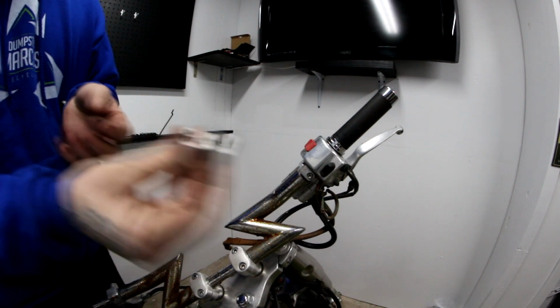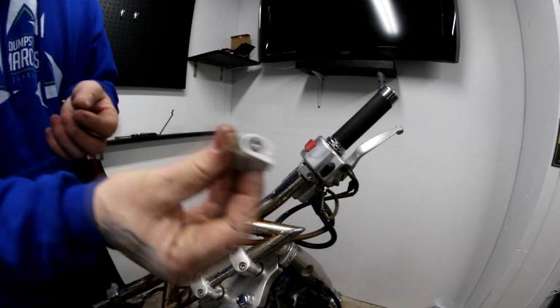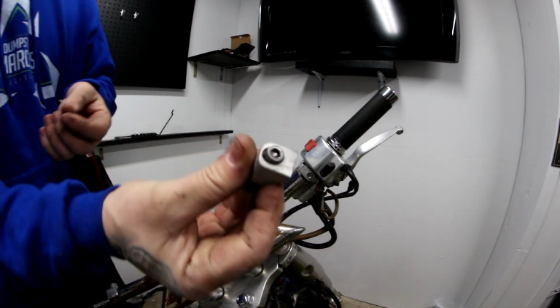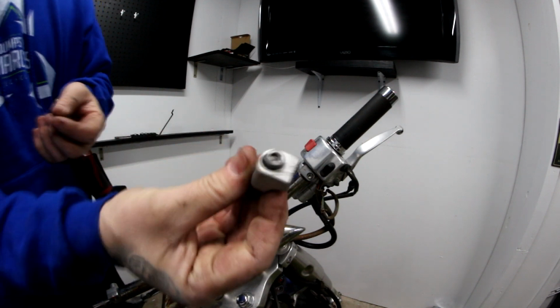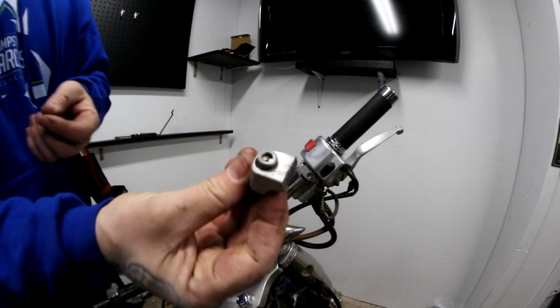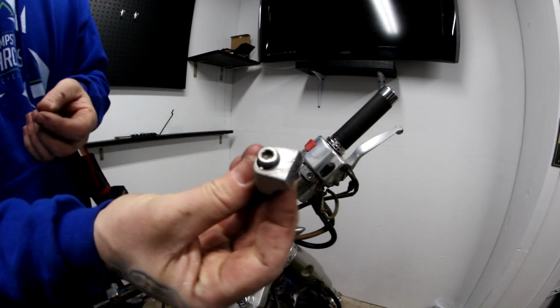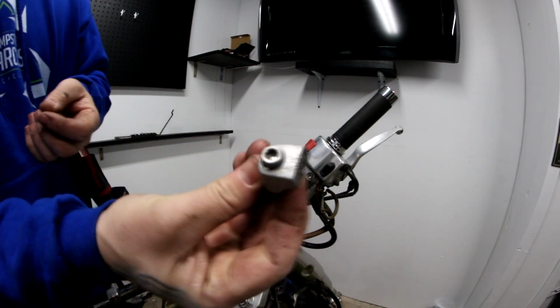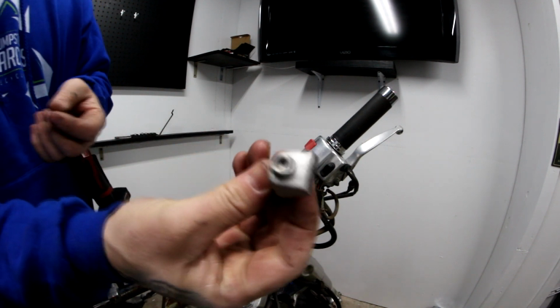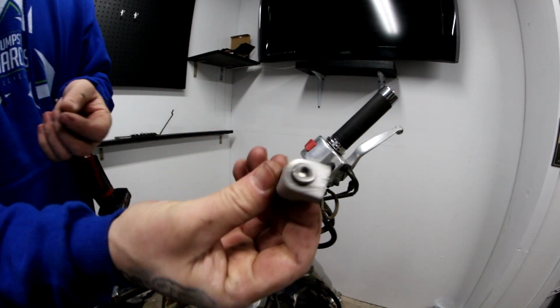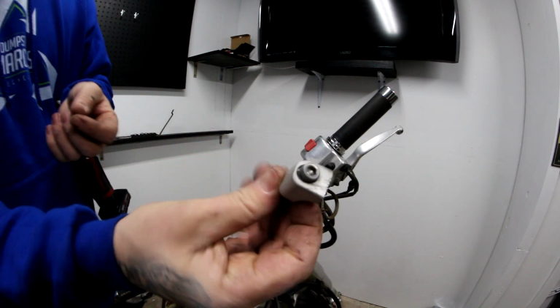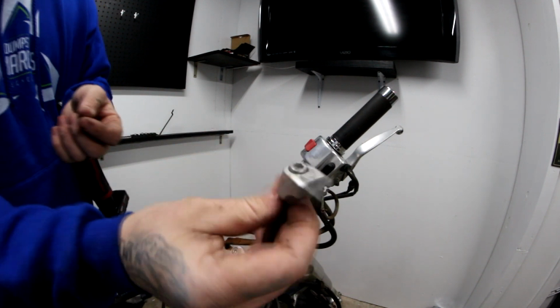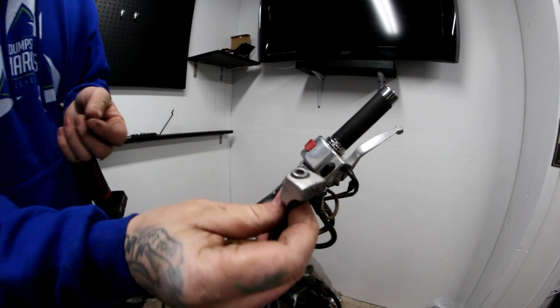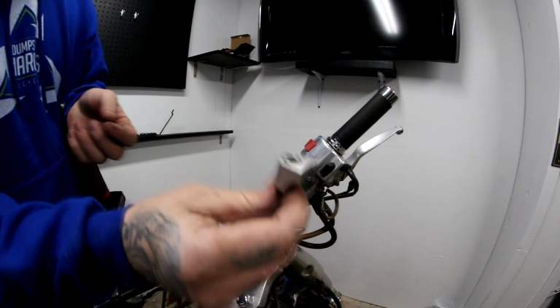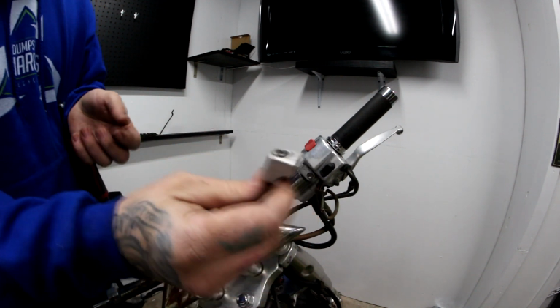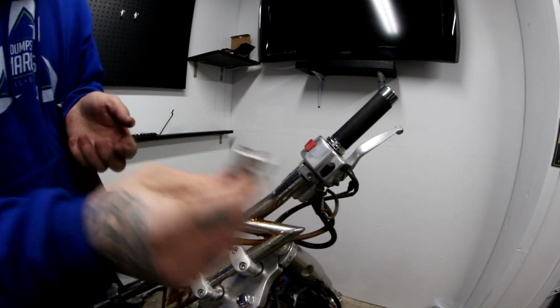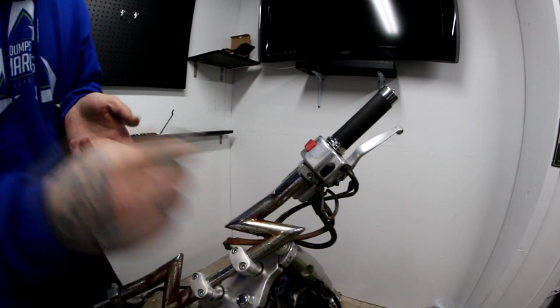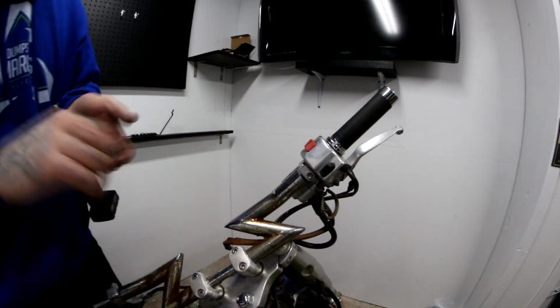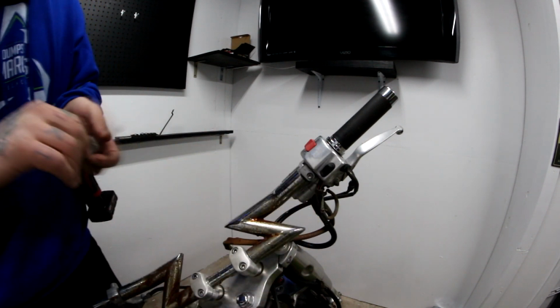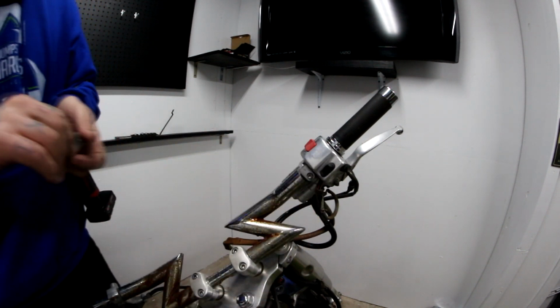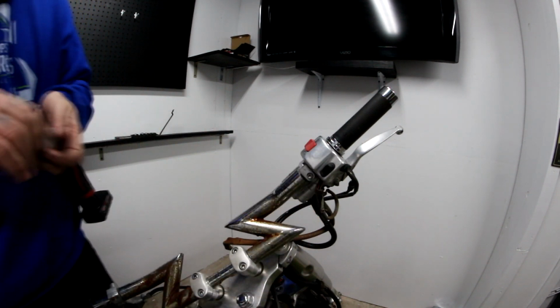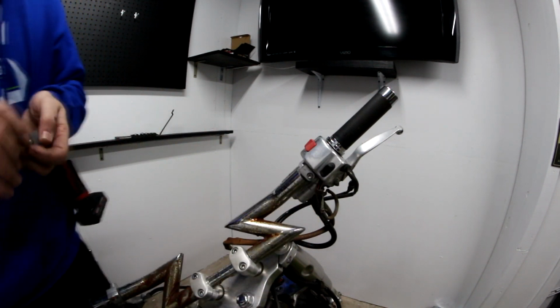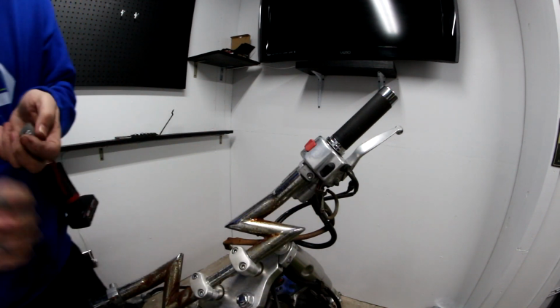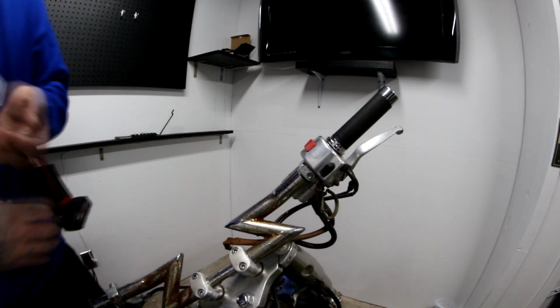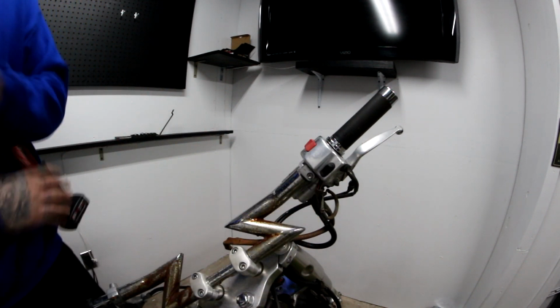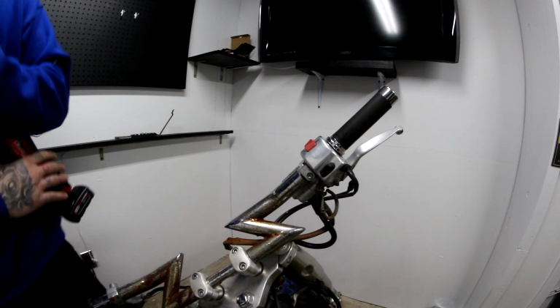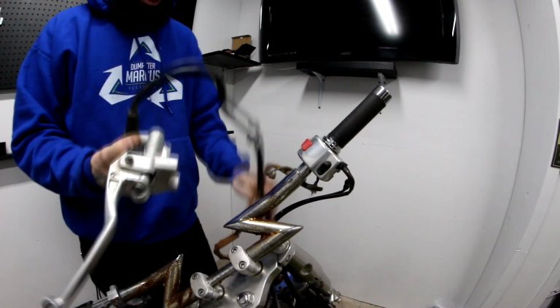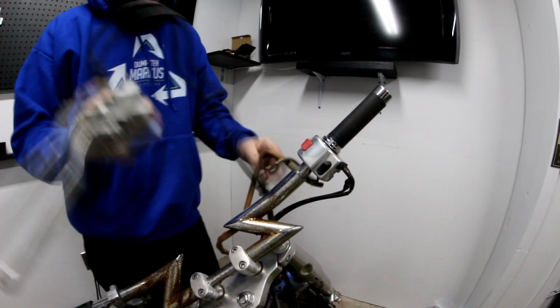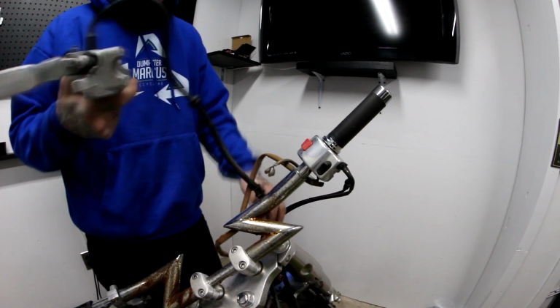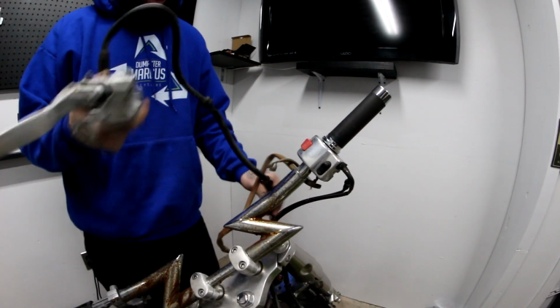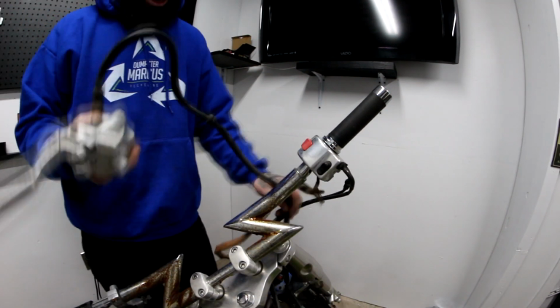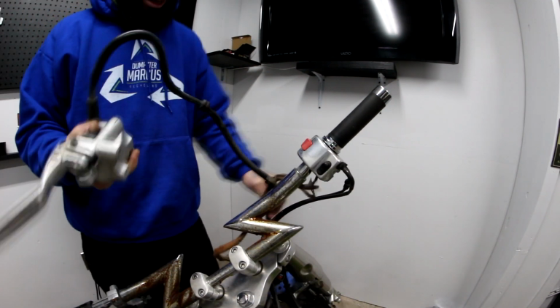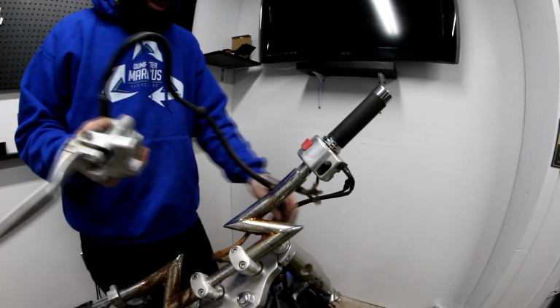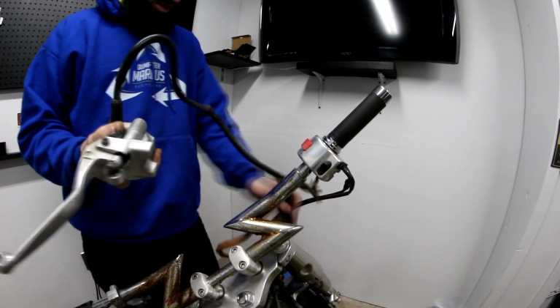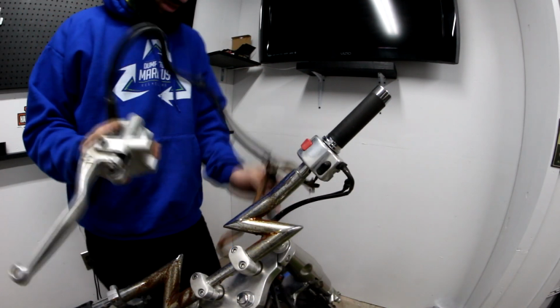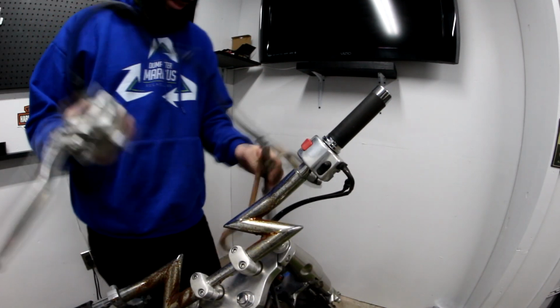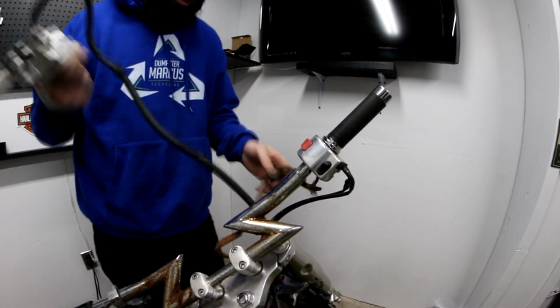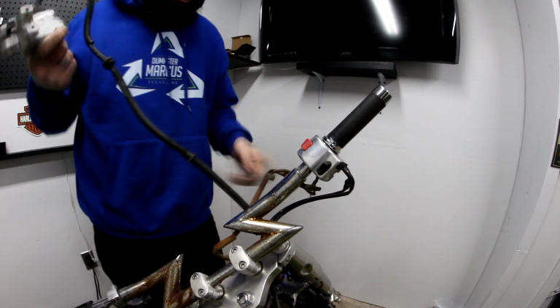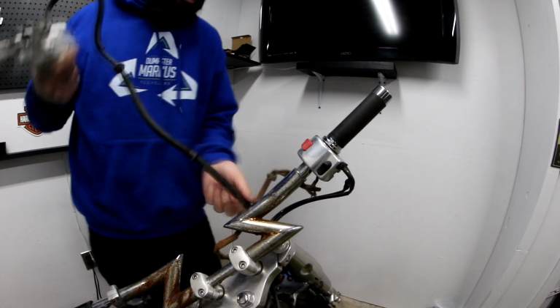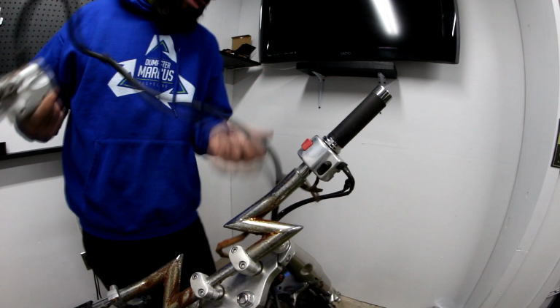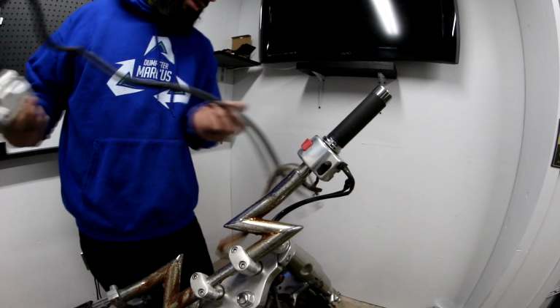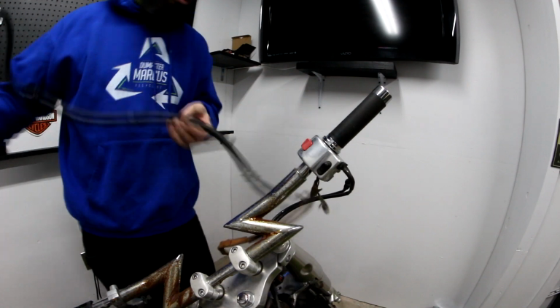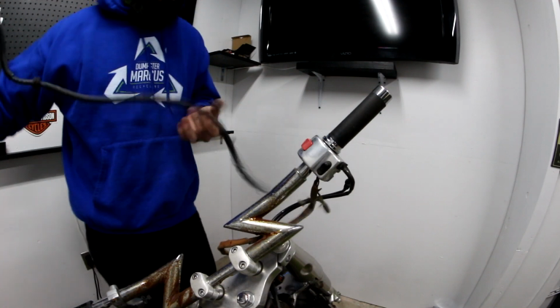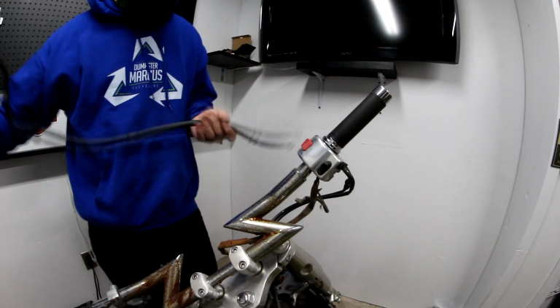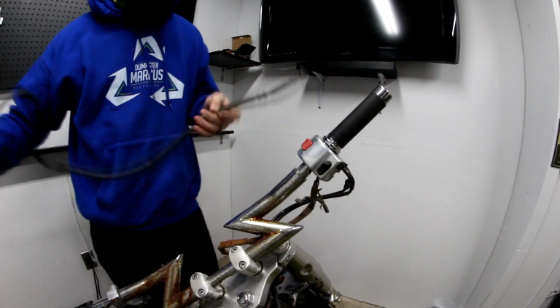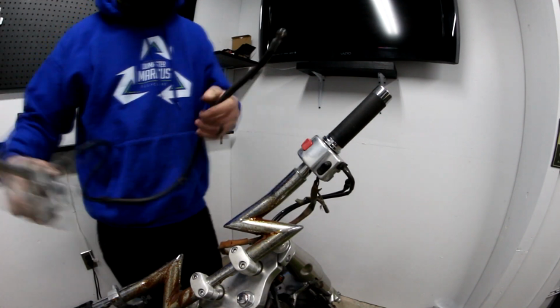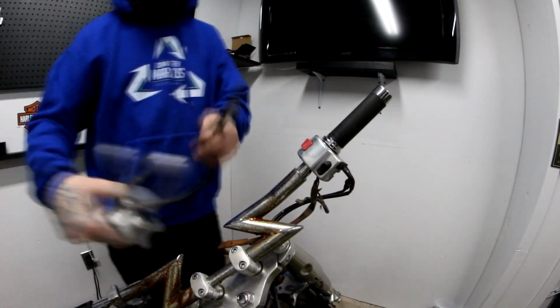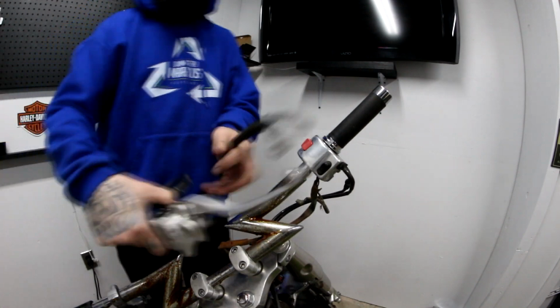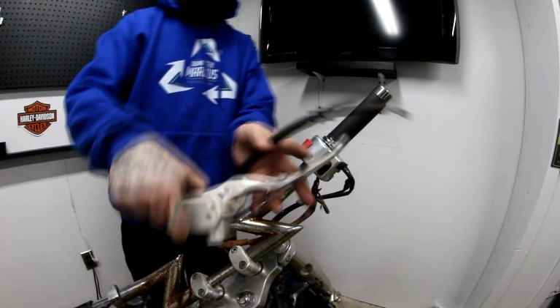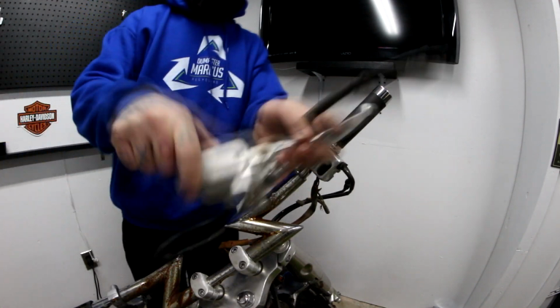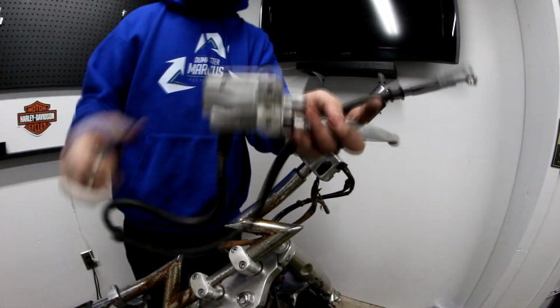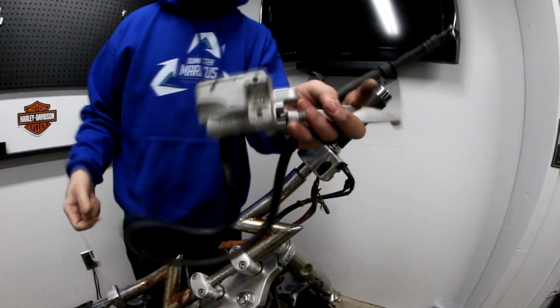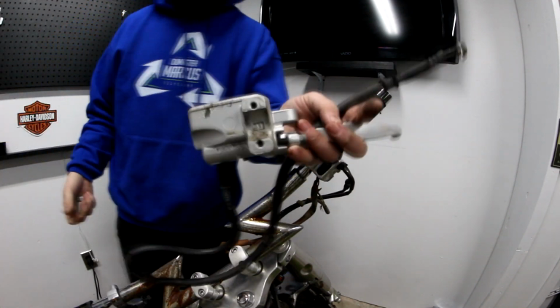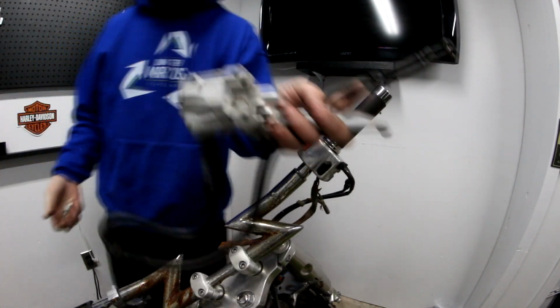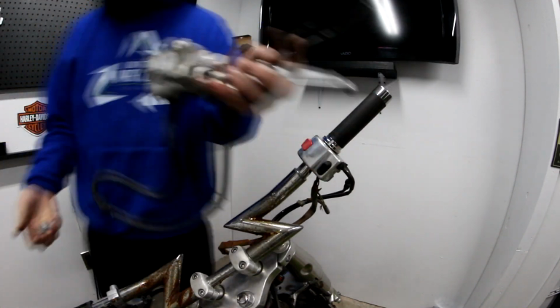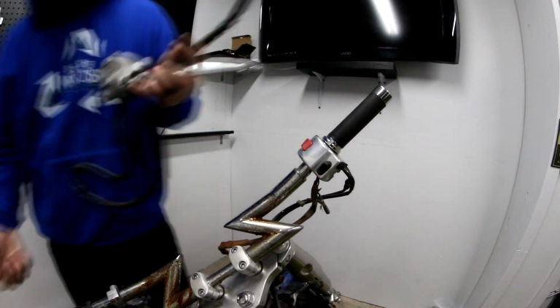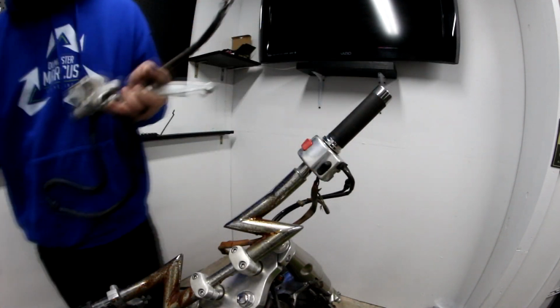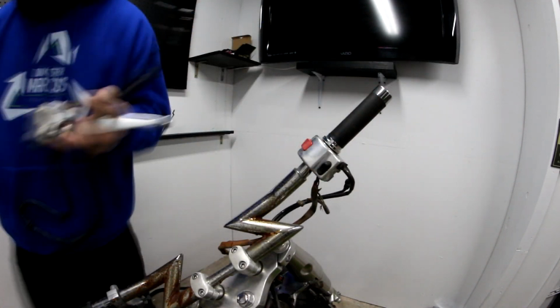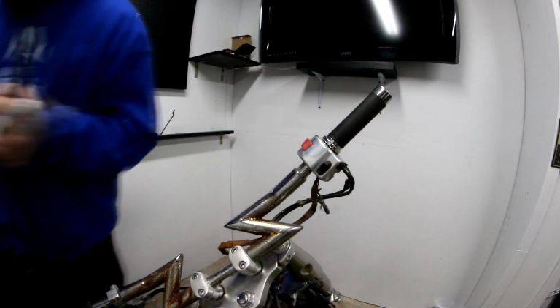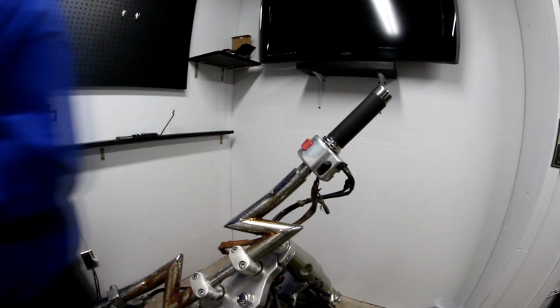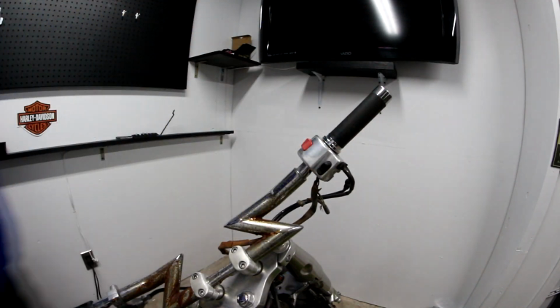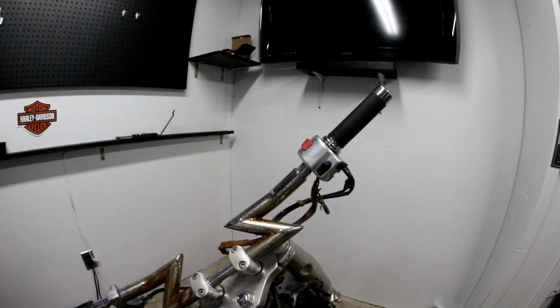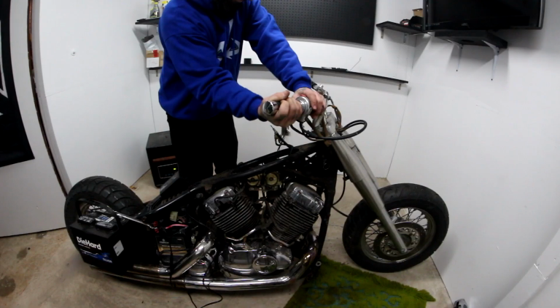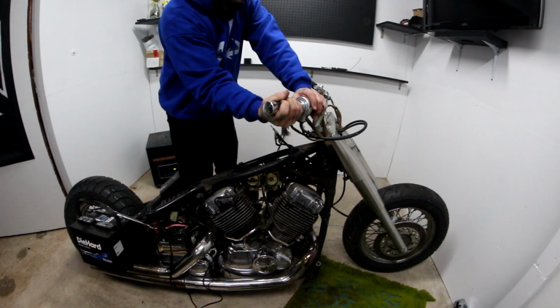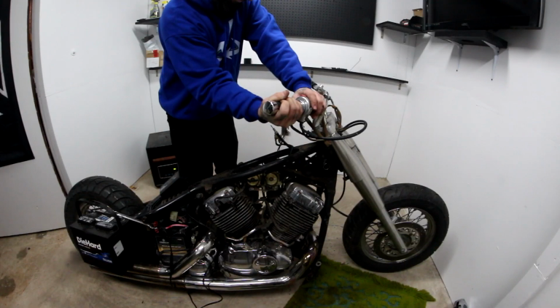That's not supposed to come in half. There you go — front brakes off.